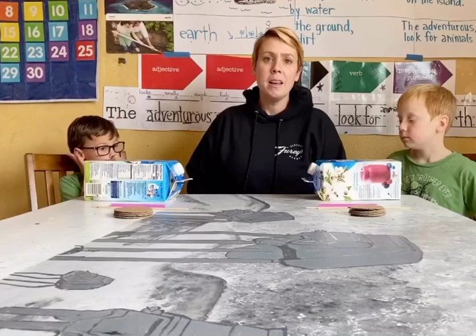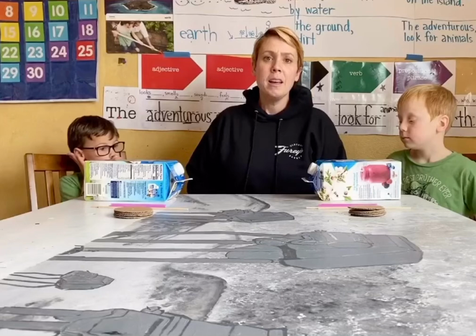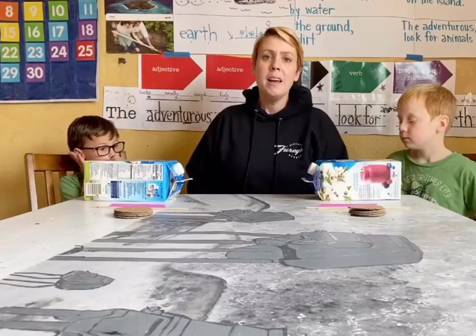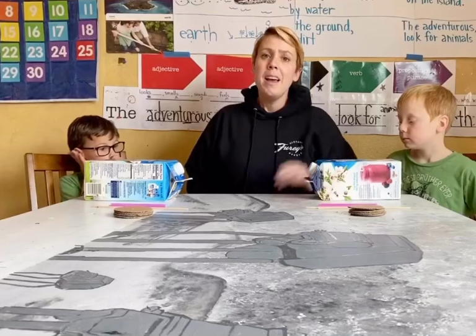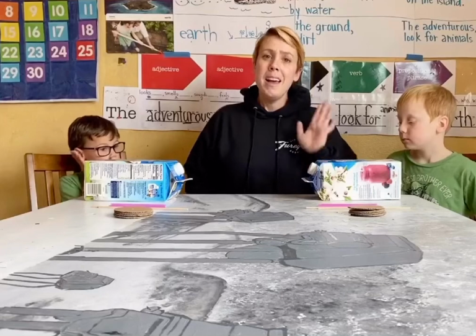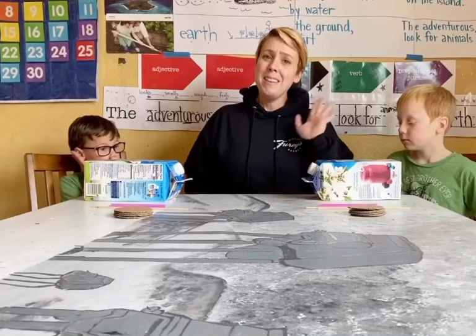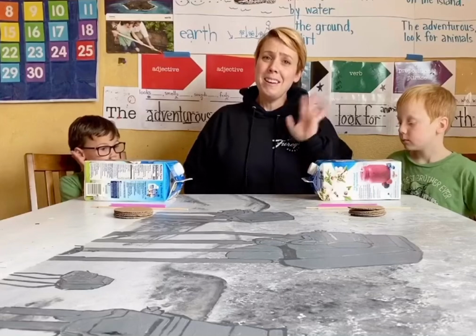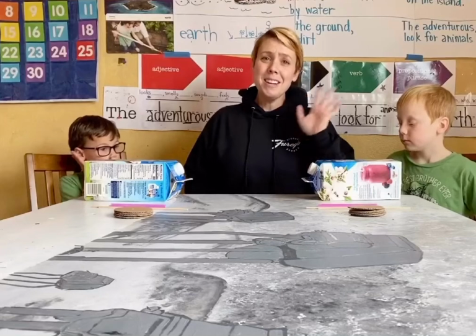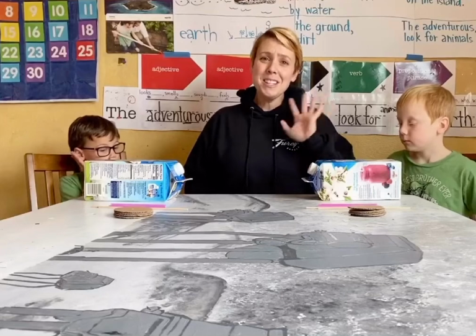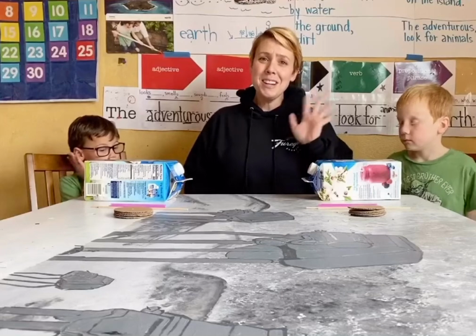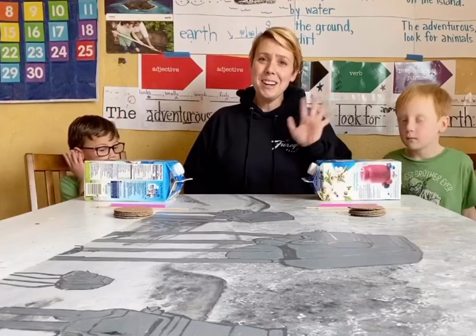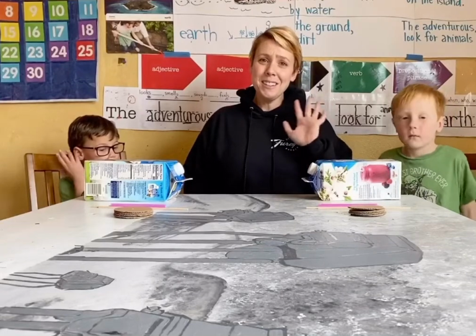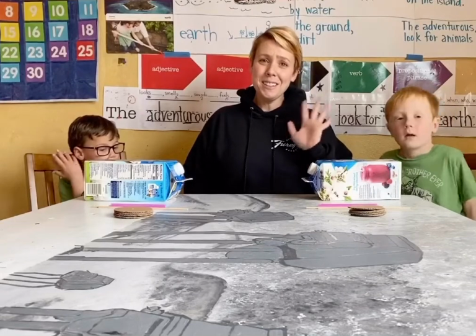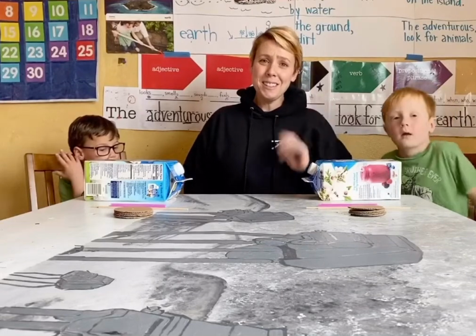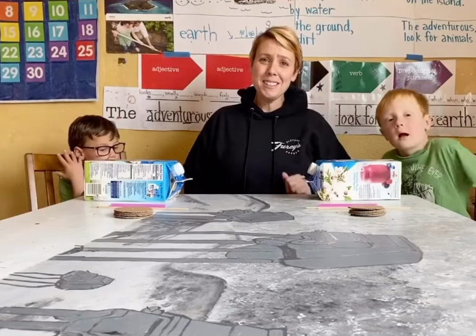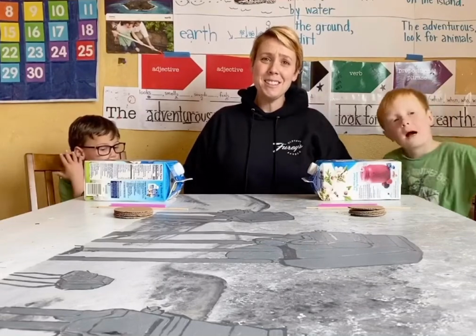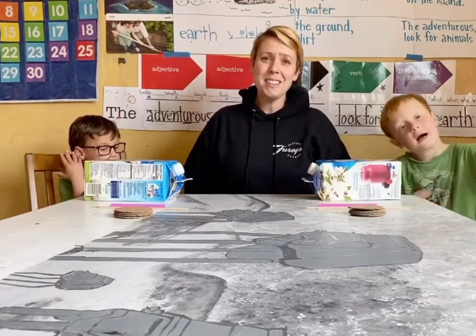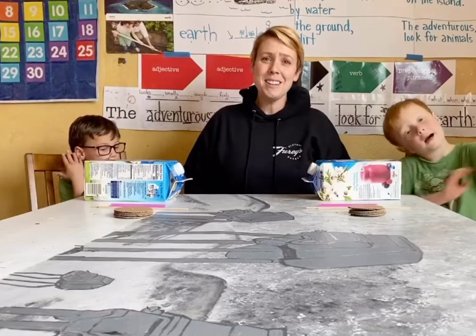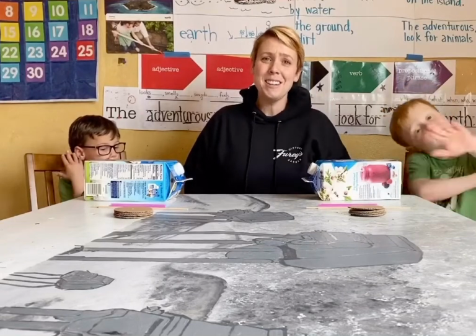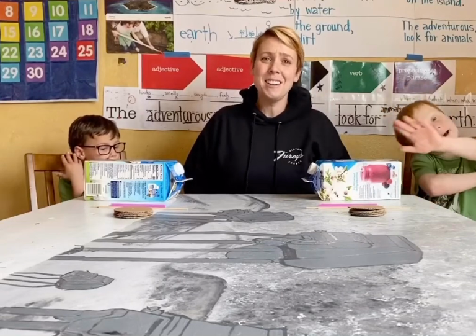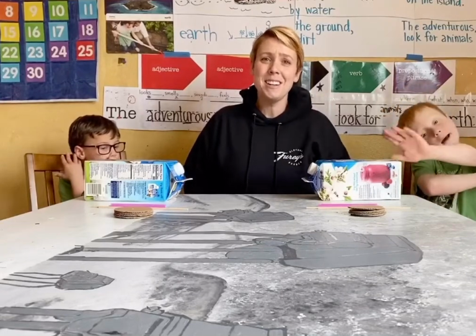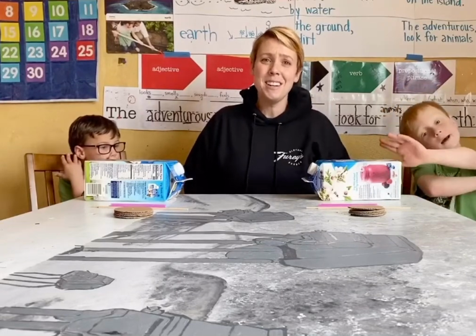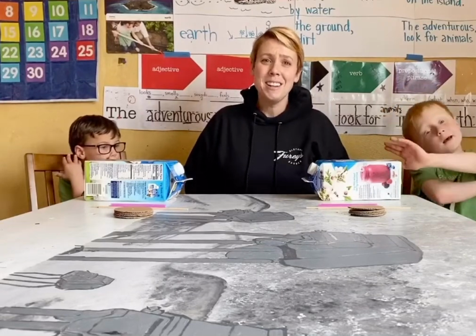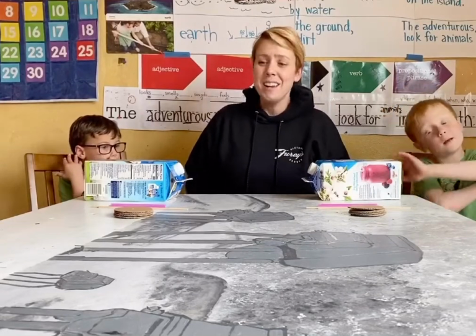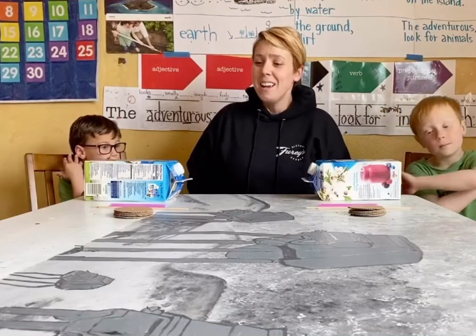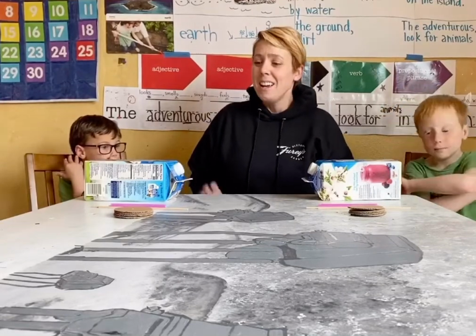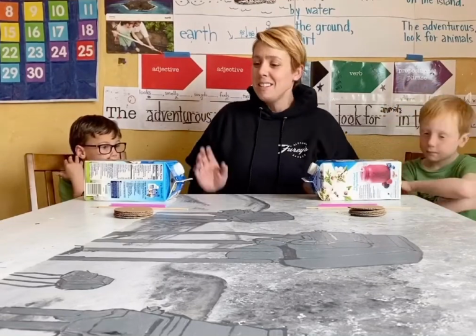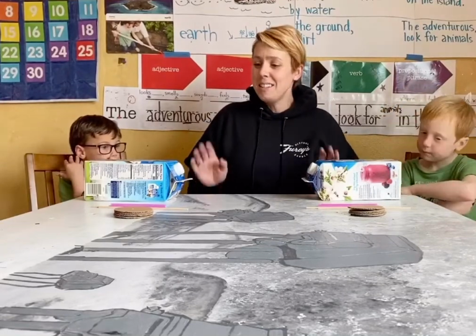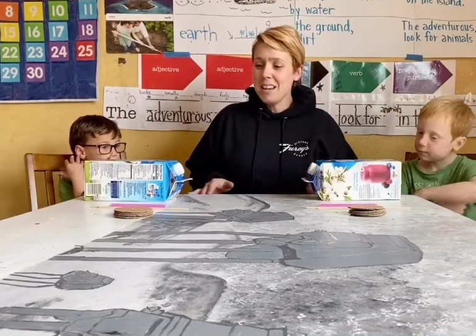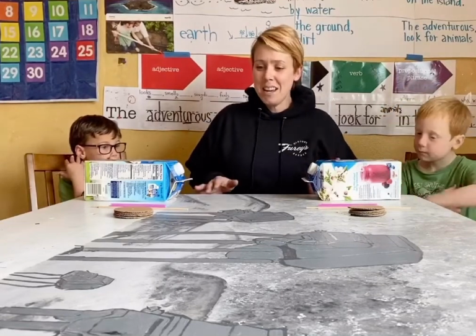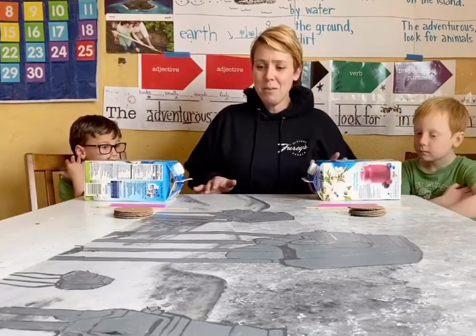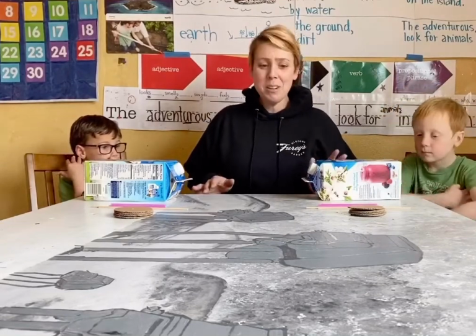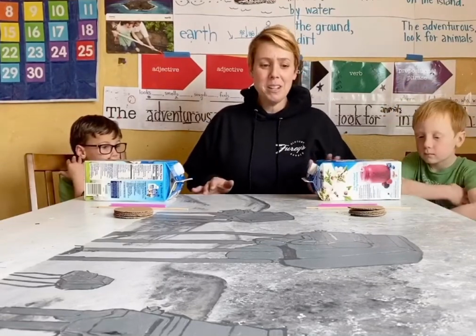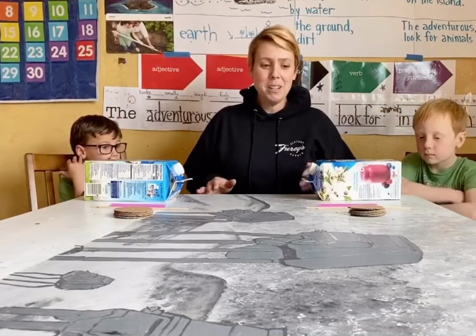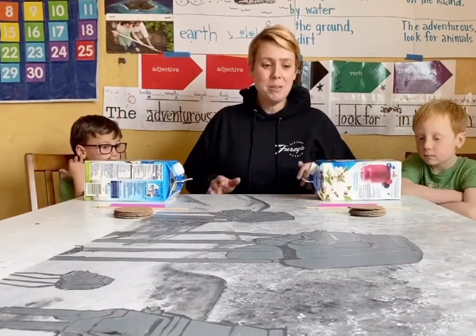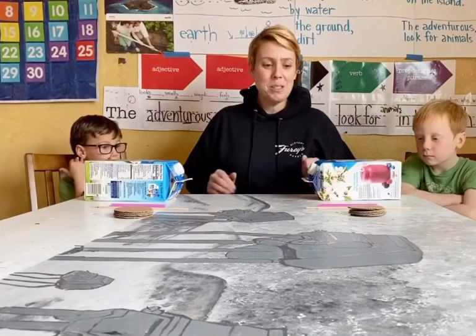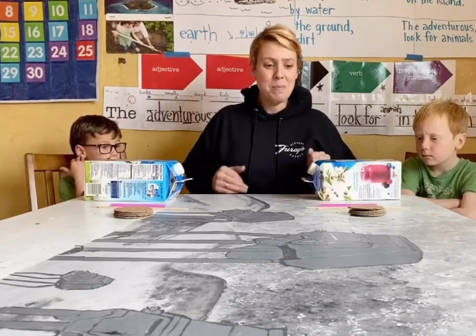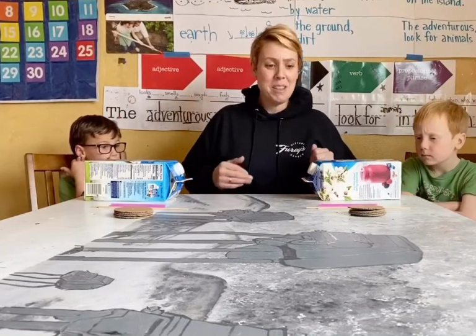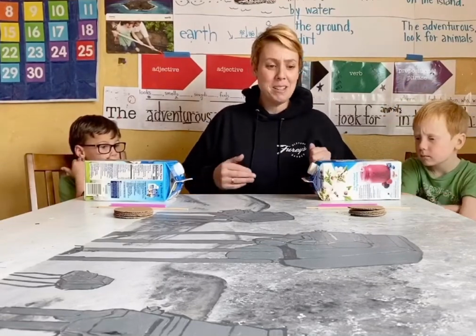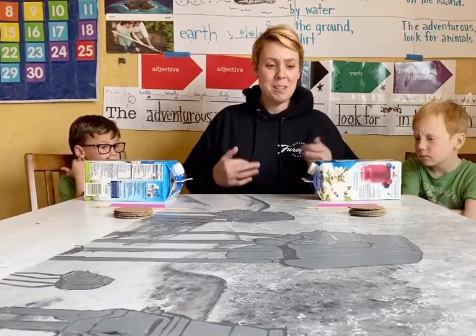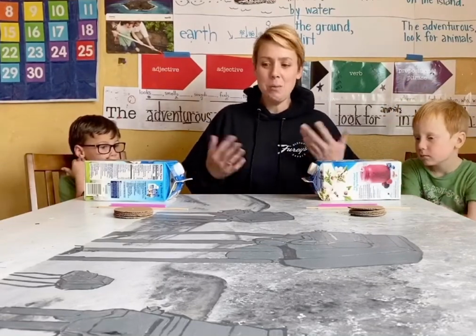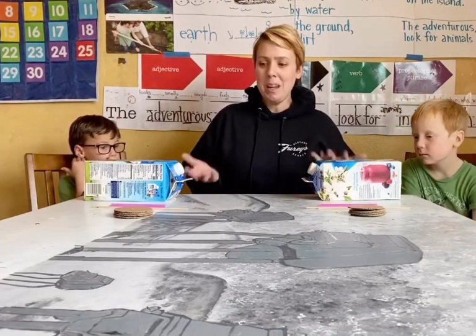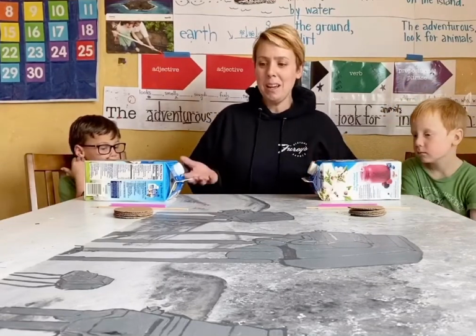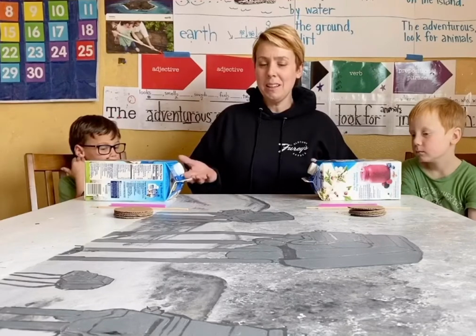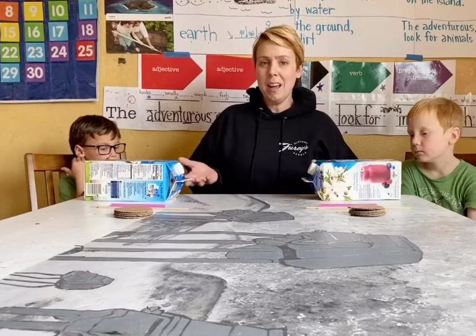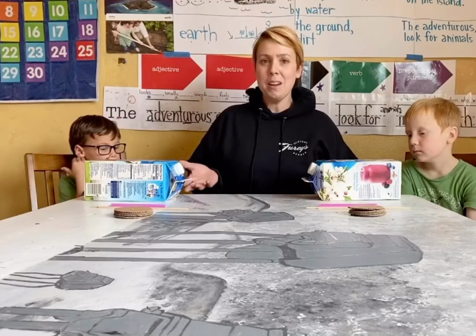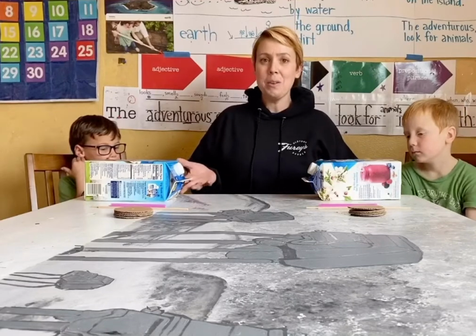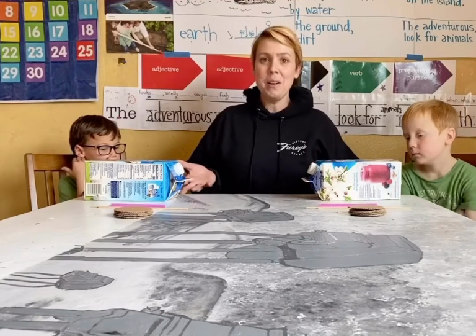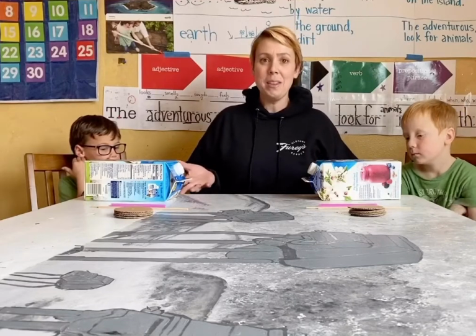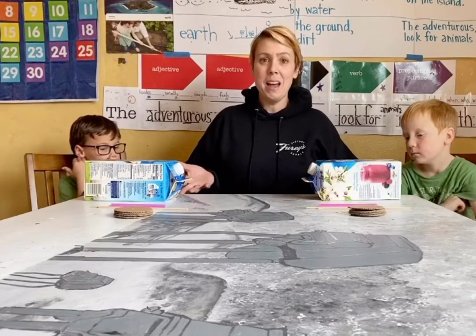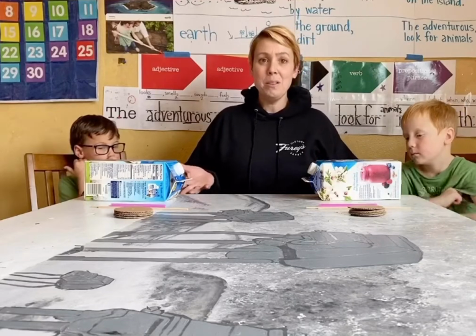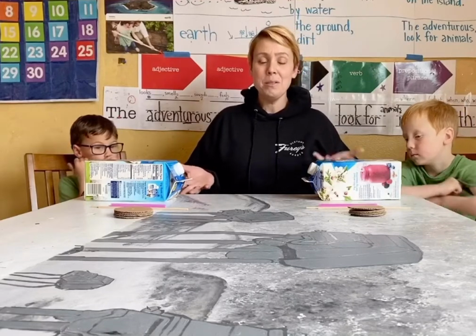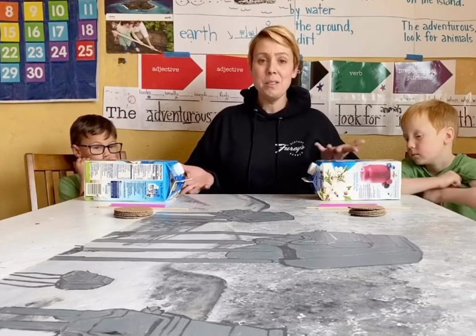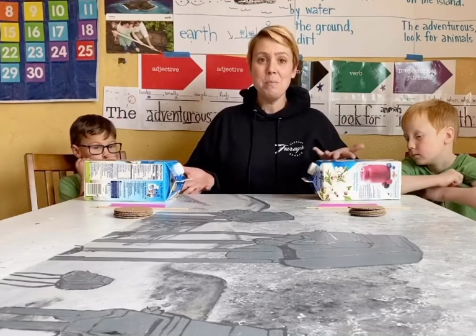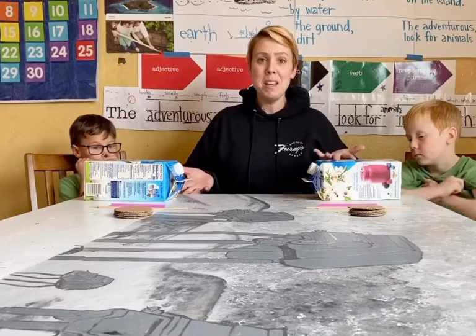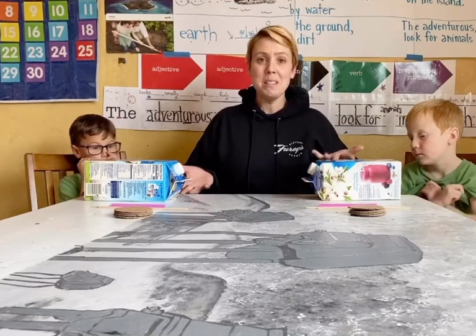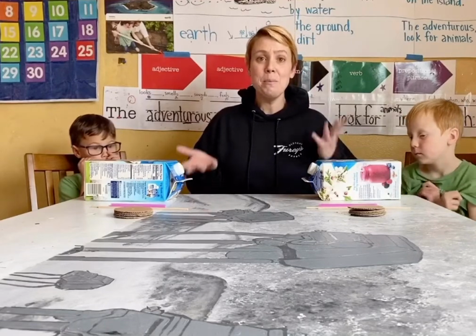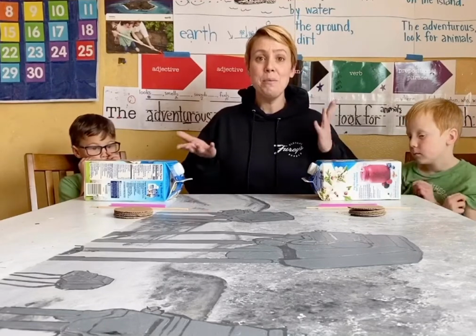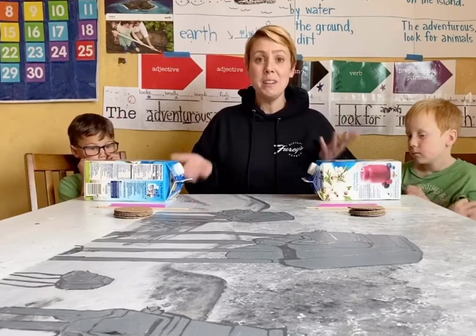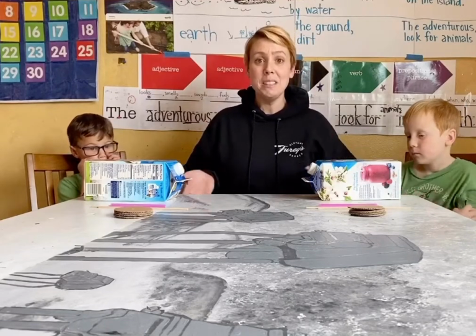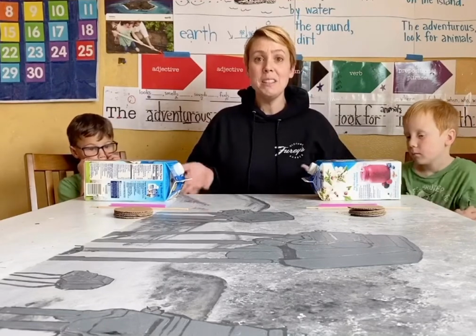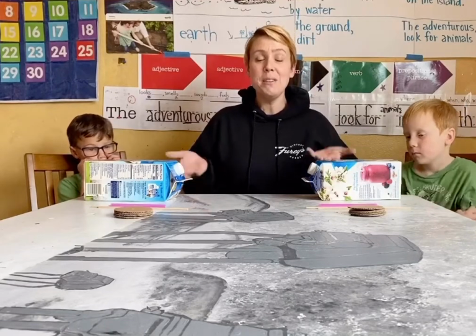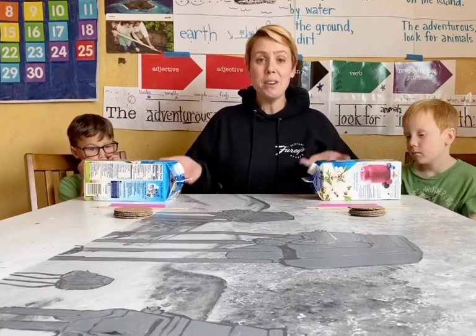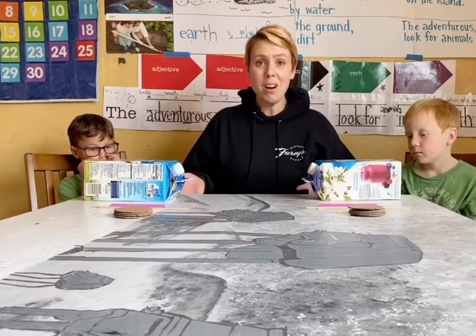Hey there engineers! Today we're gonna use some things that we had lying around the house to make some fun little cars.